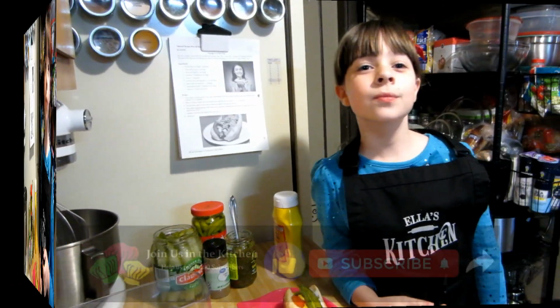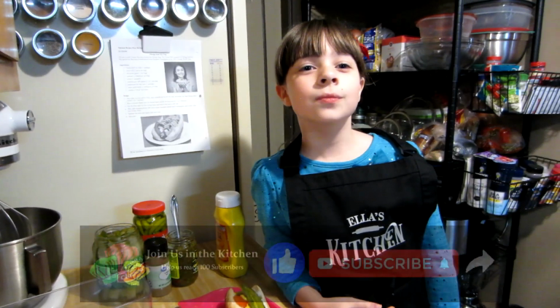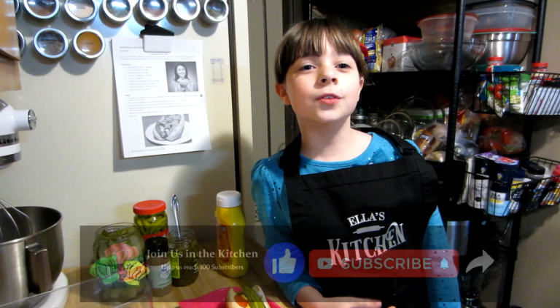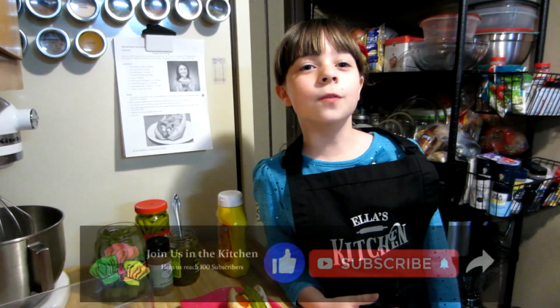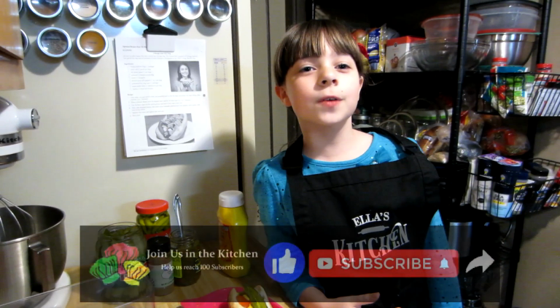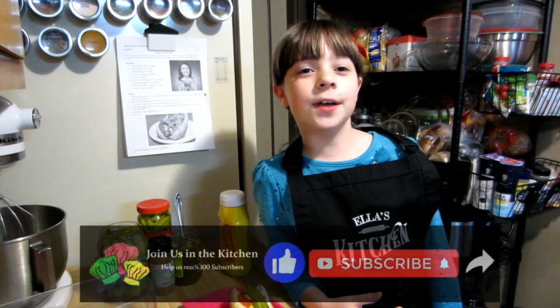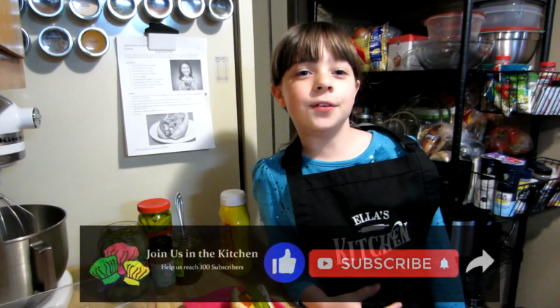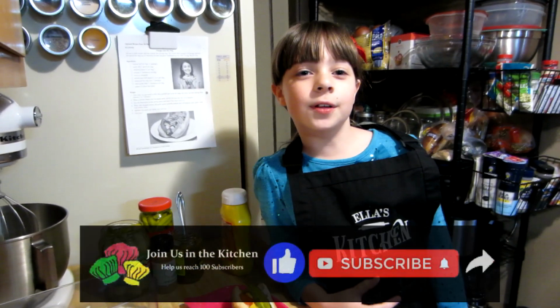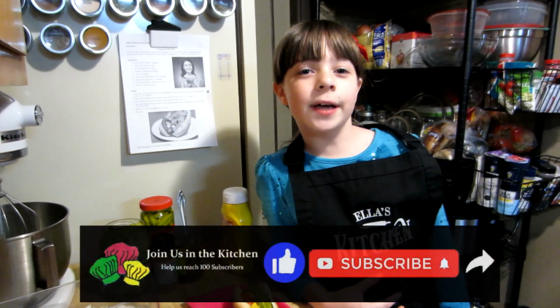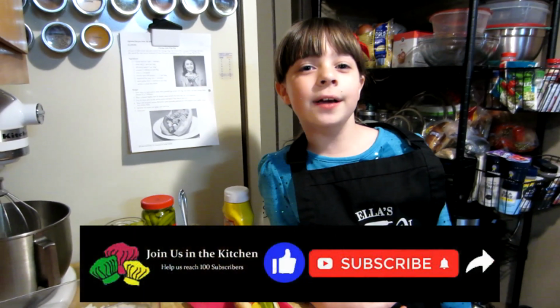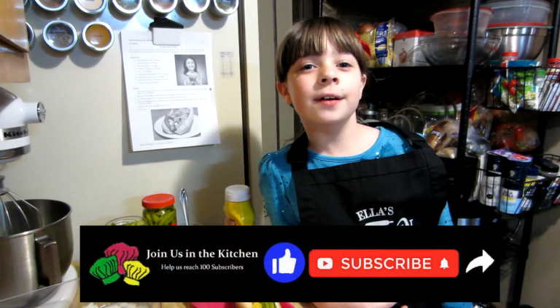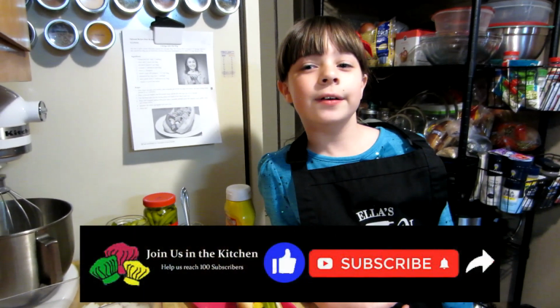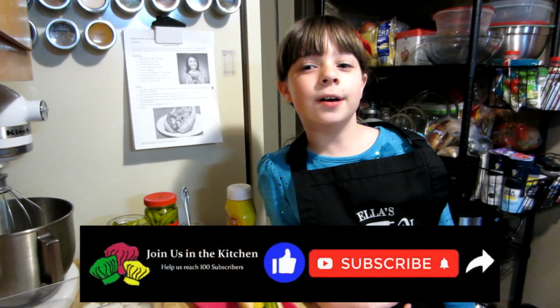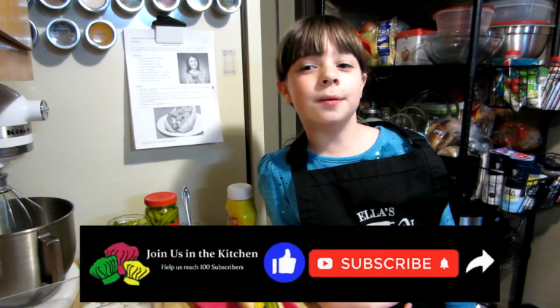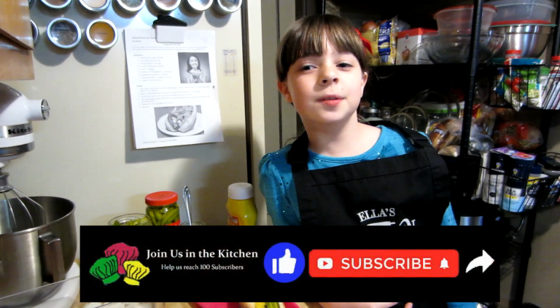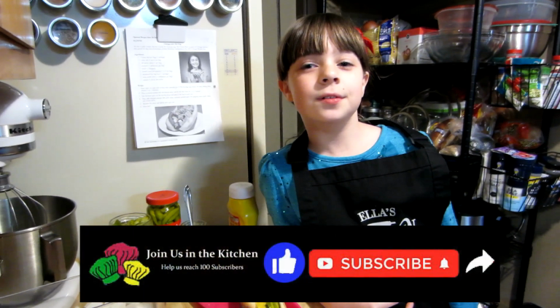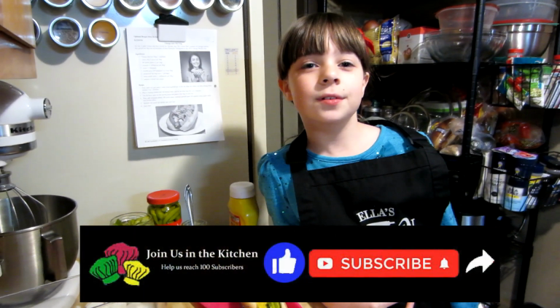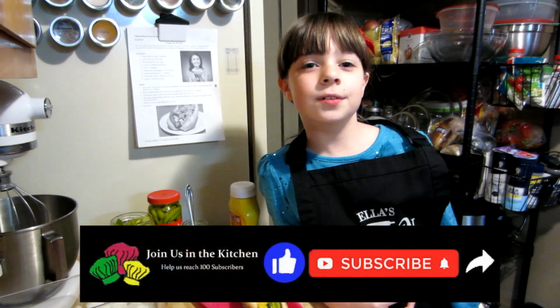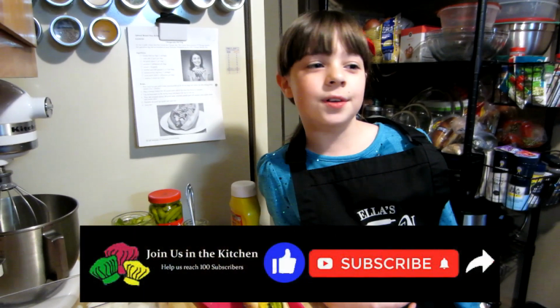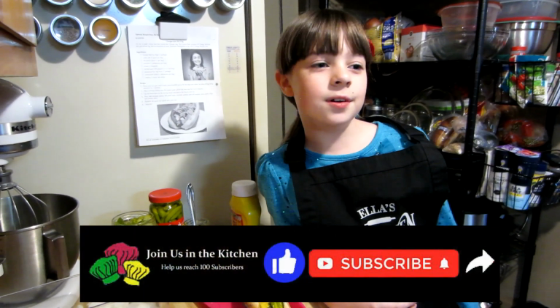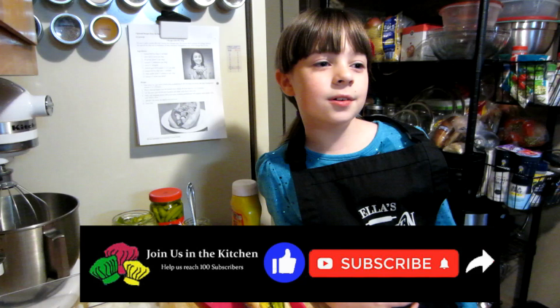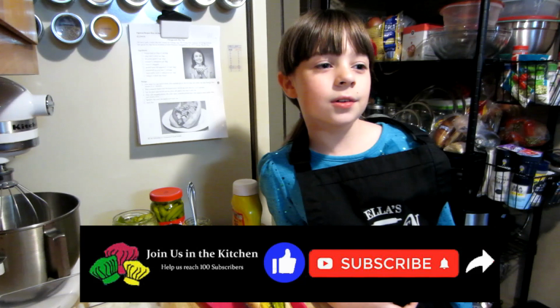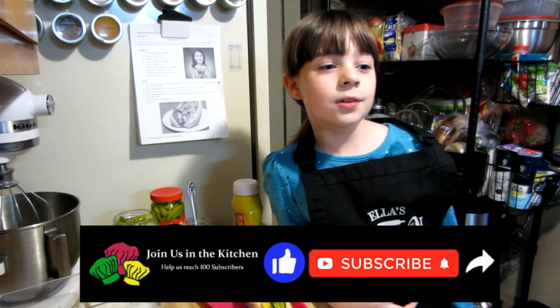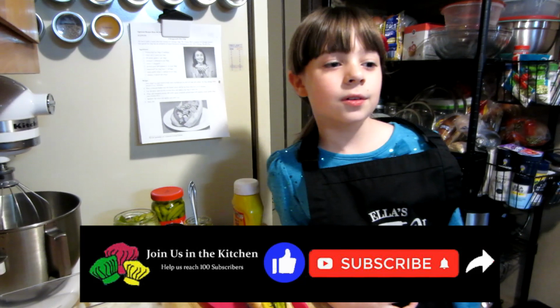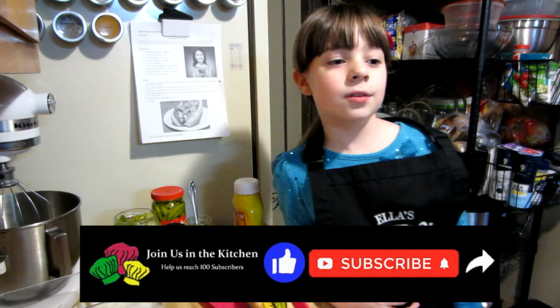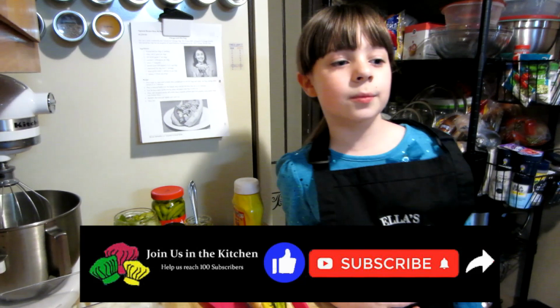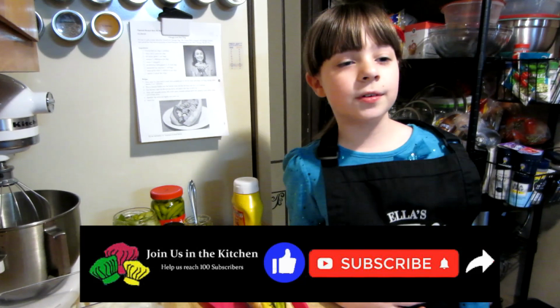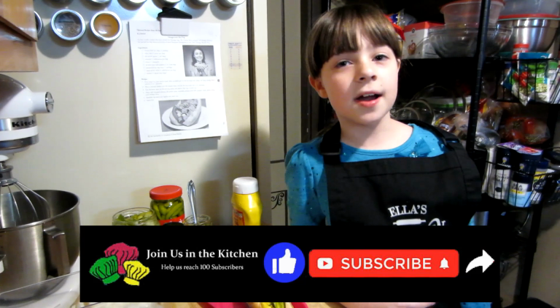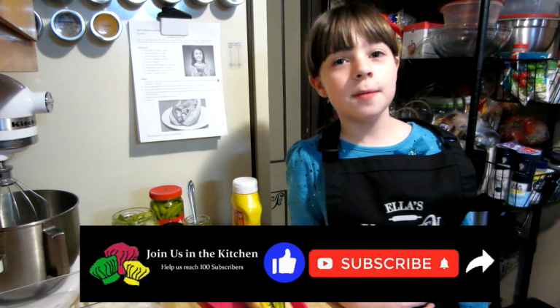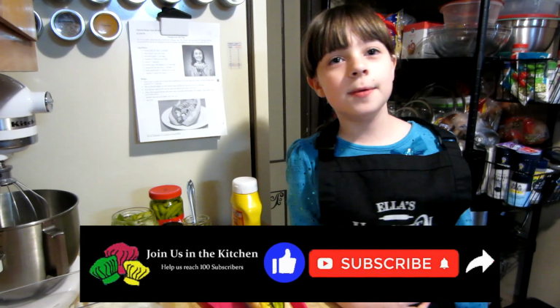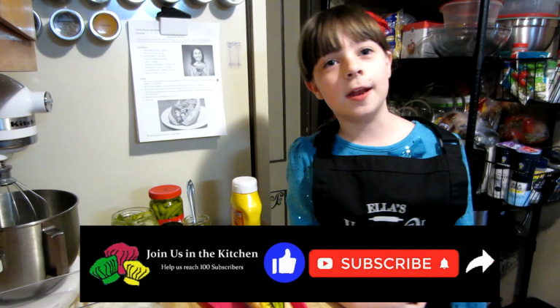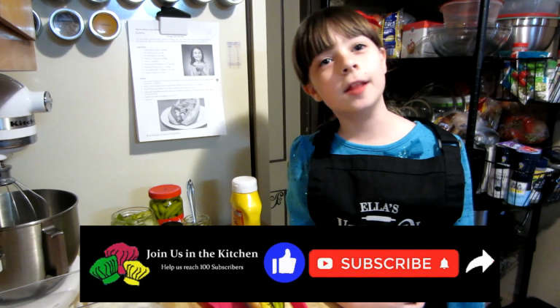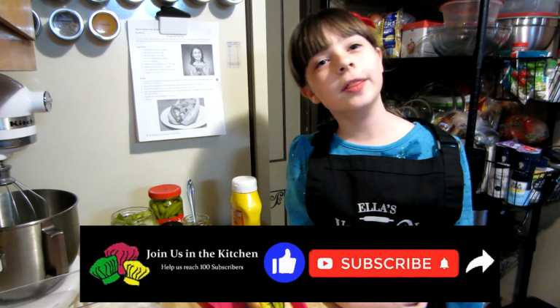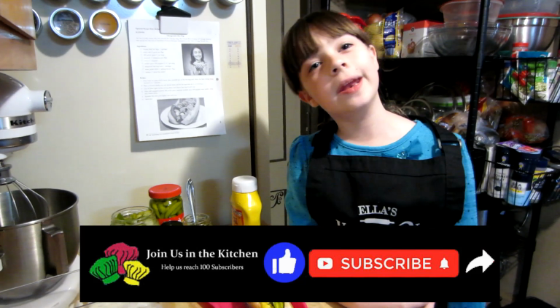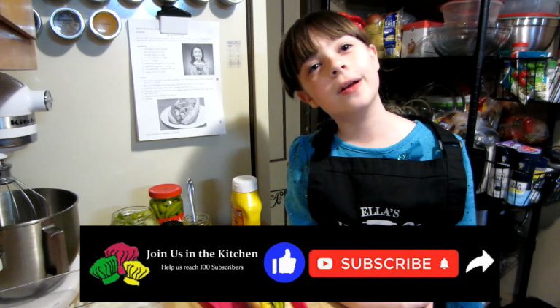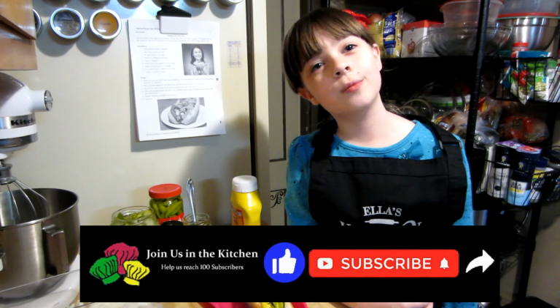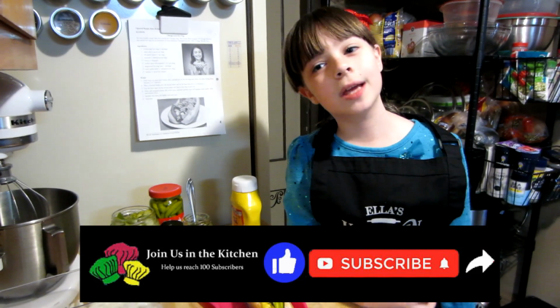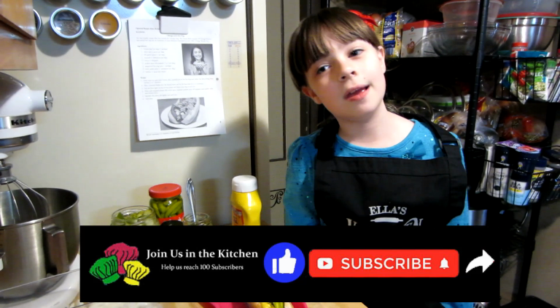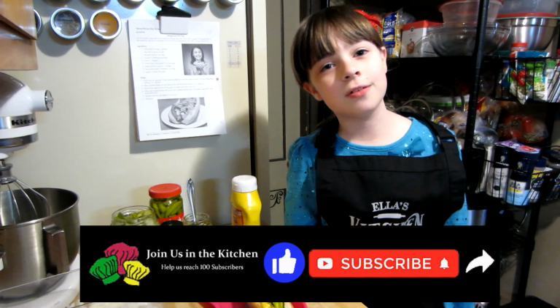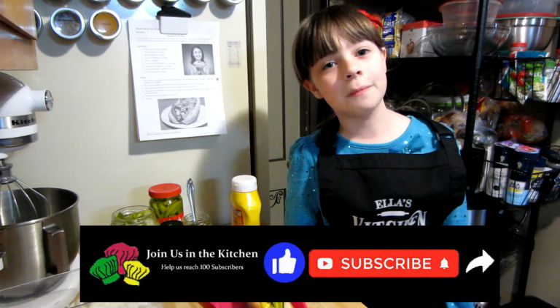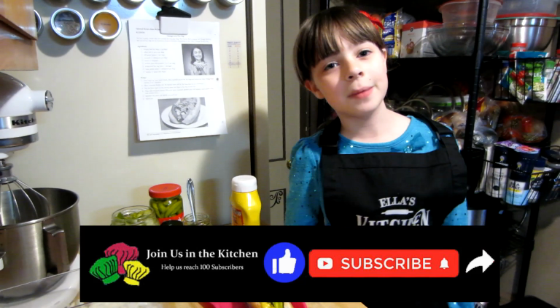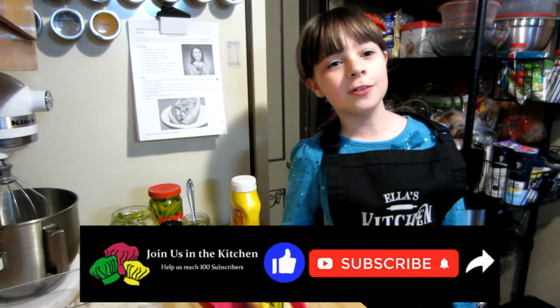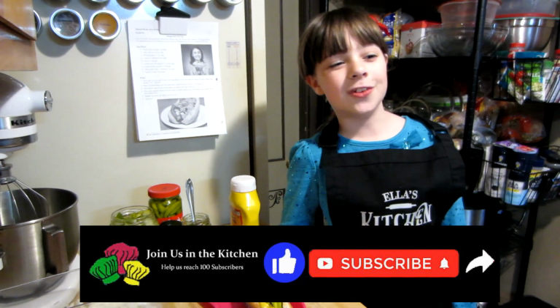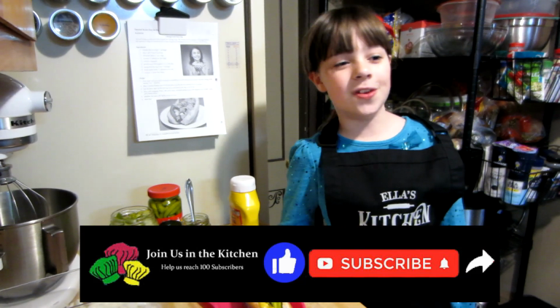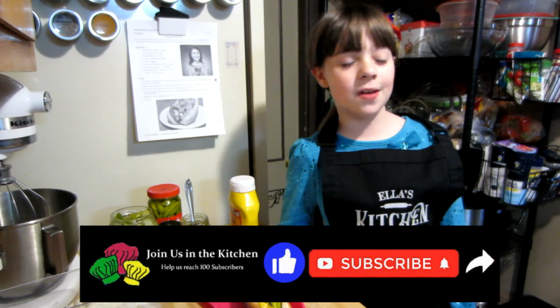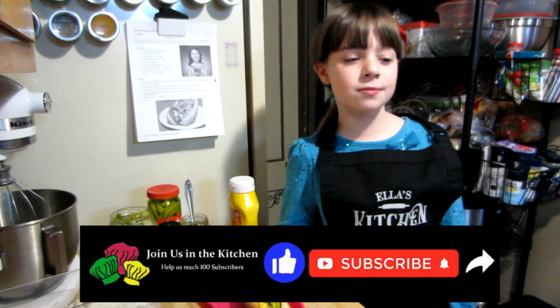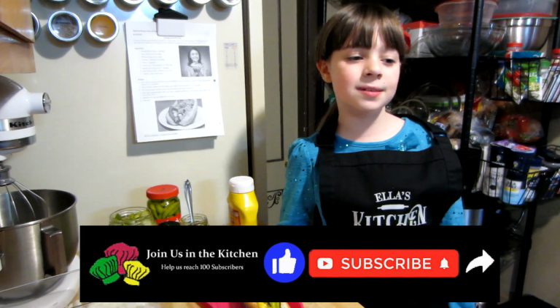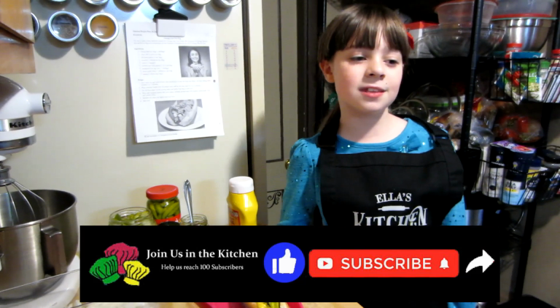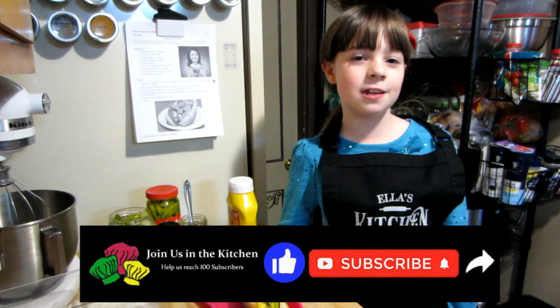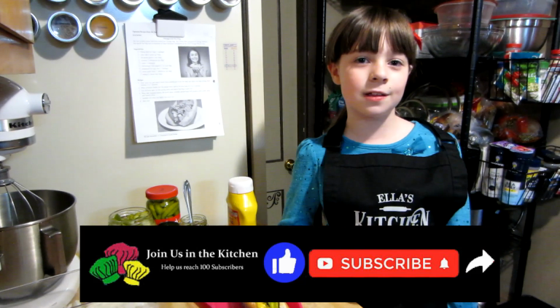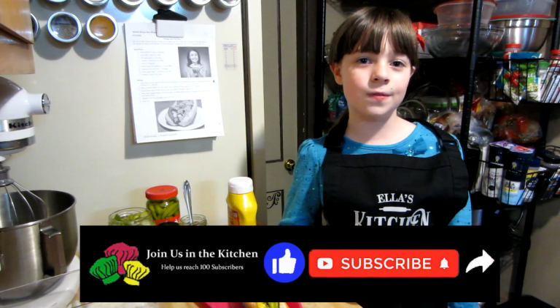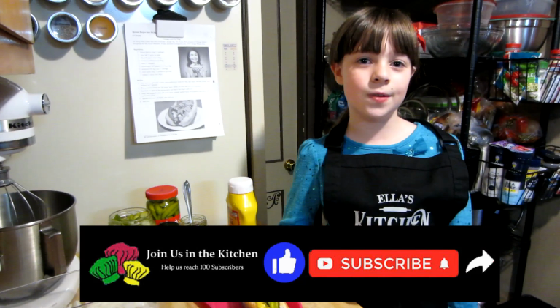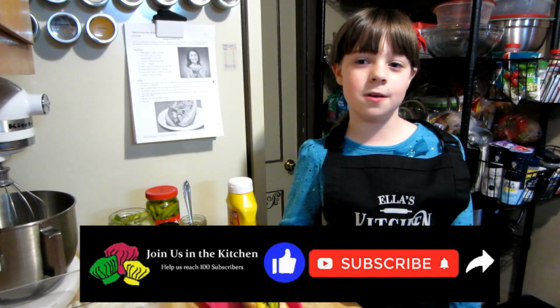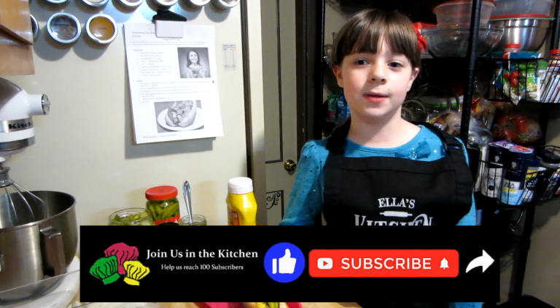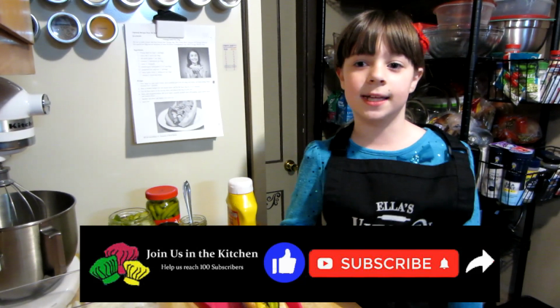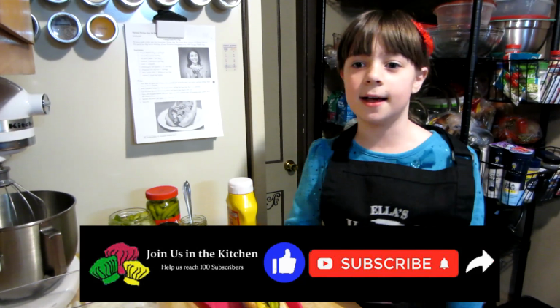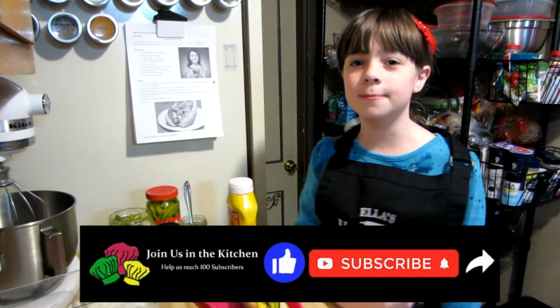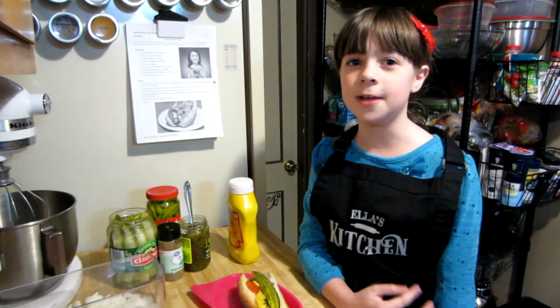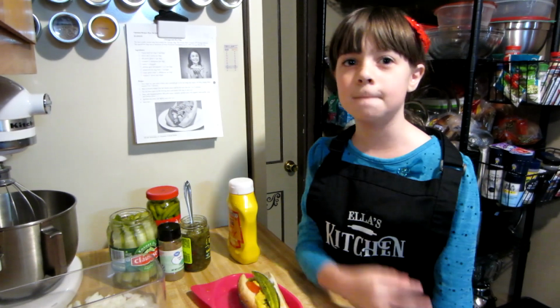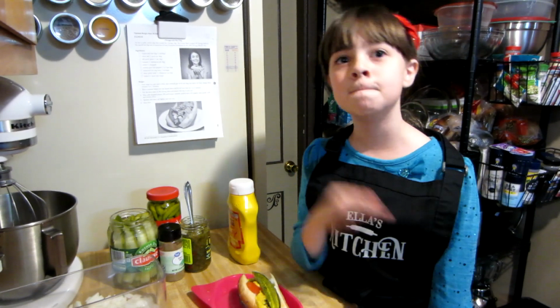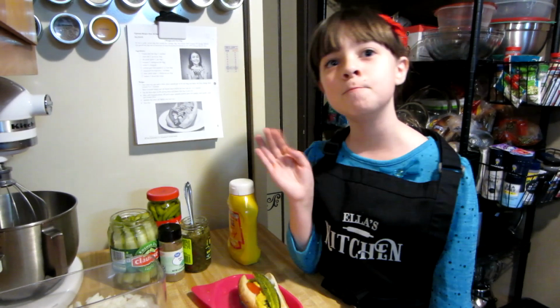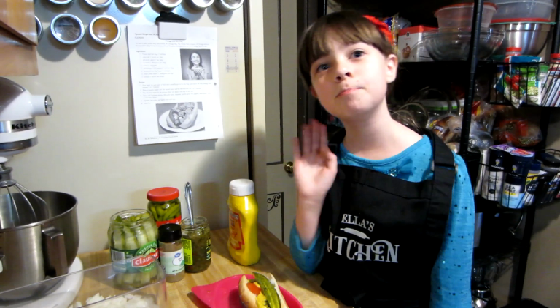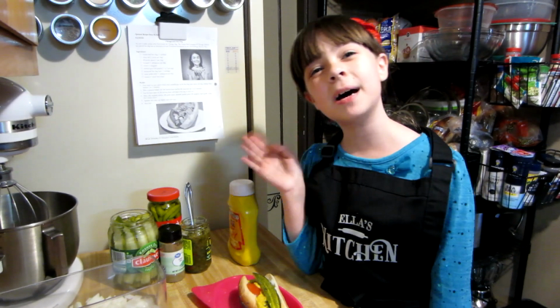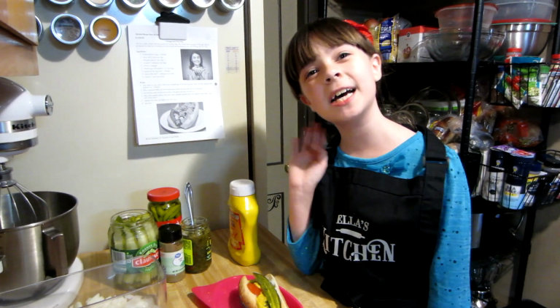Don't forget to like, comment, share, and subscribe, and hit the notification bell so you never miss another video when it comes out. Bye!